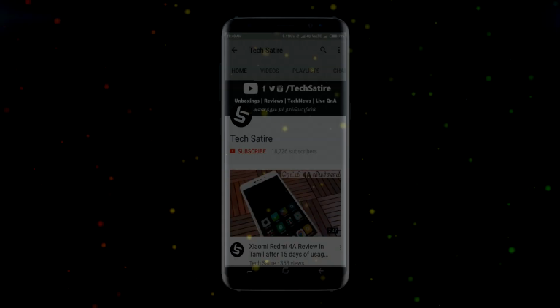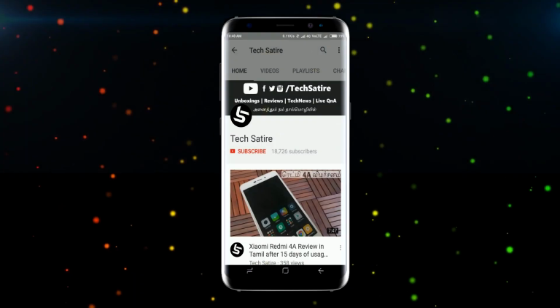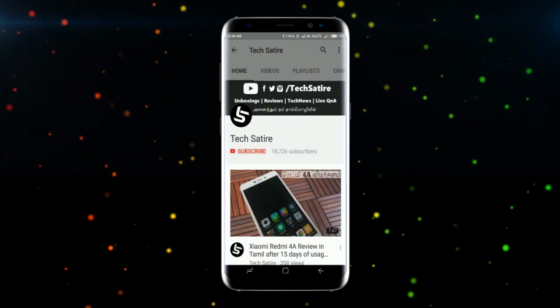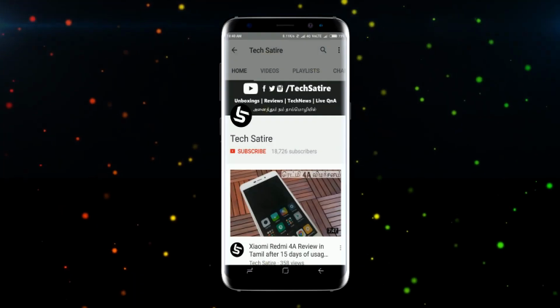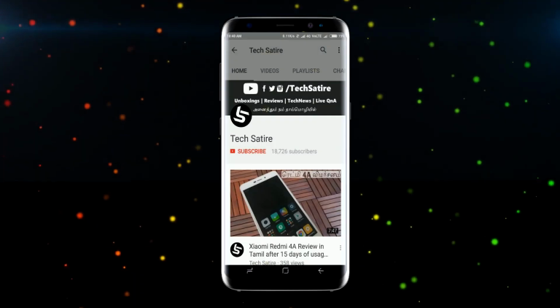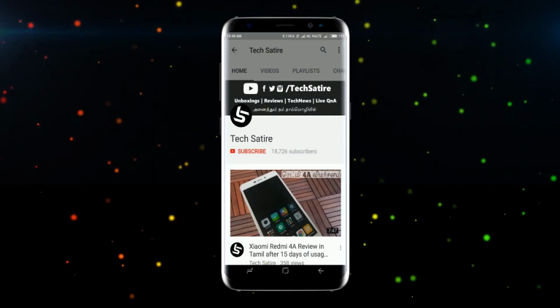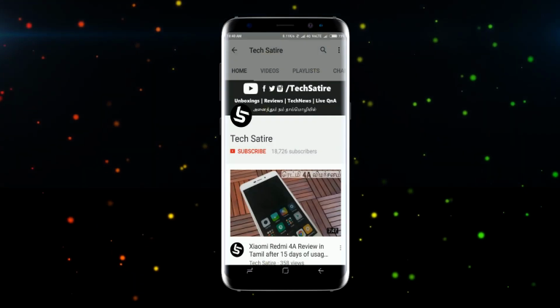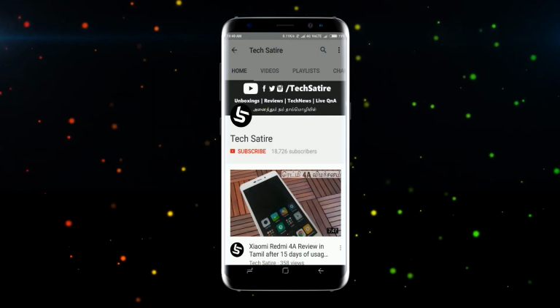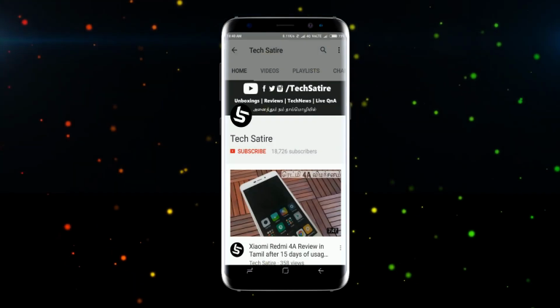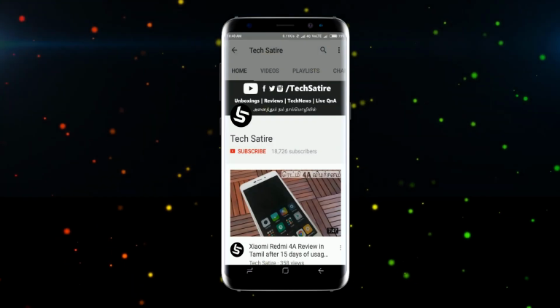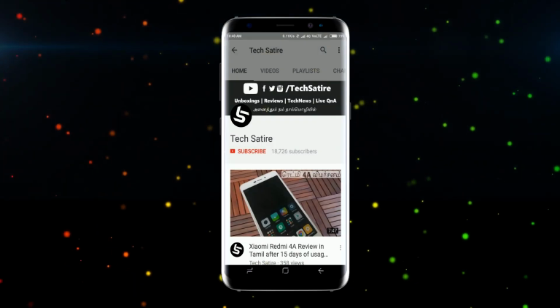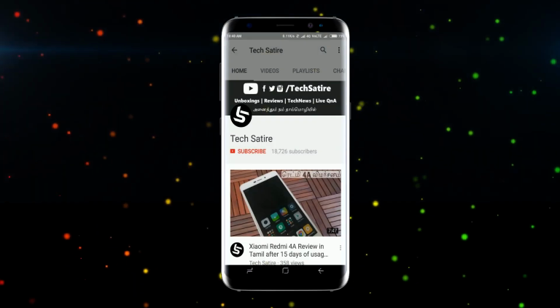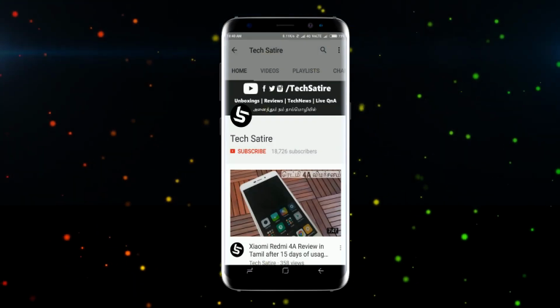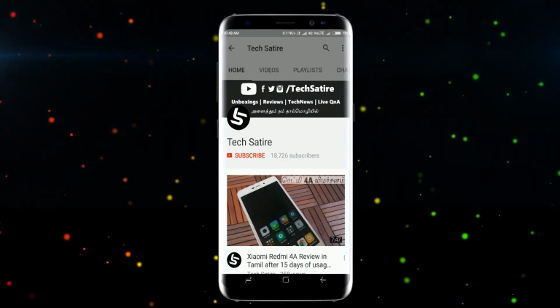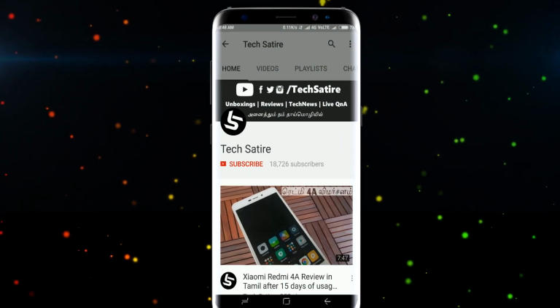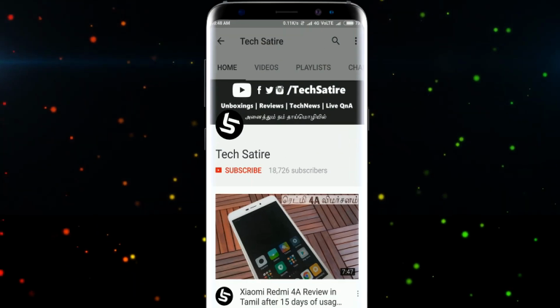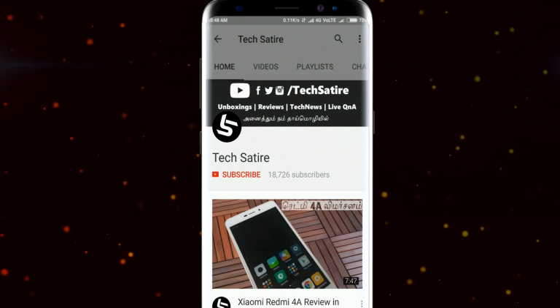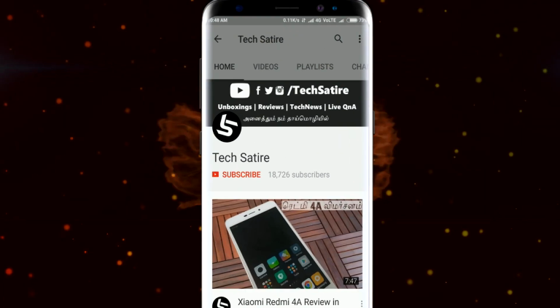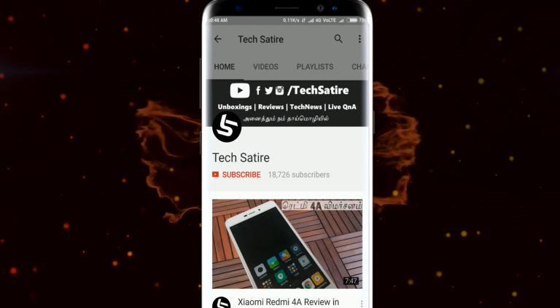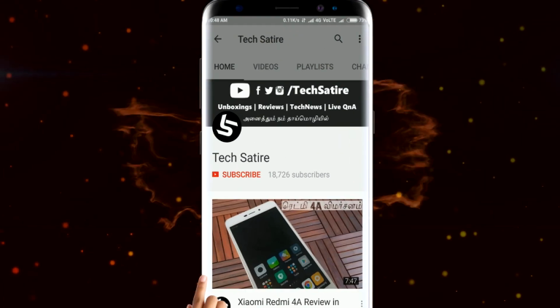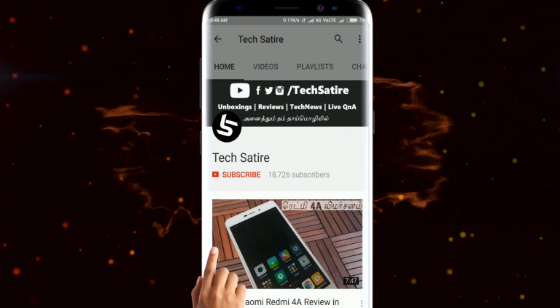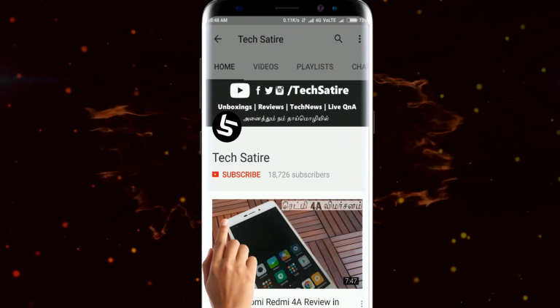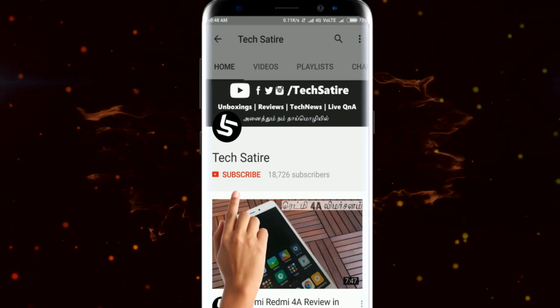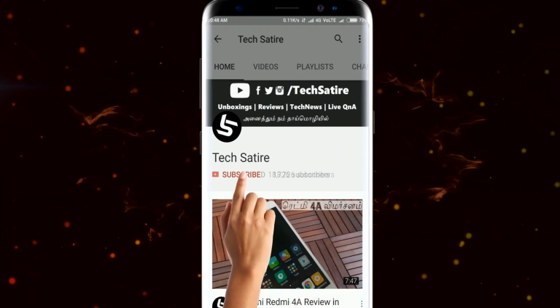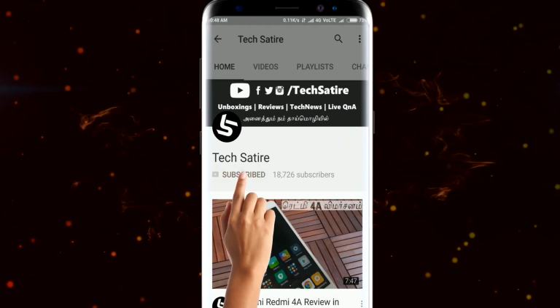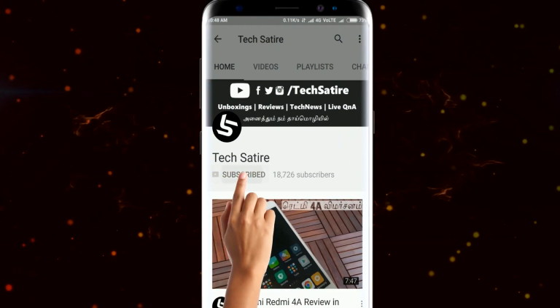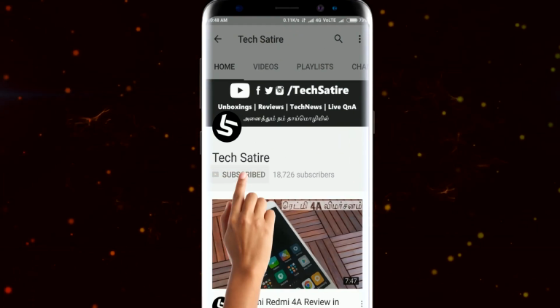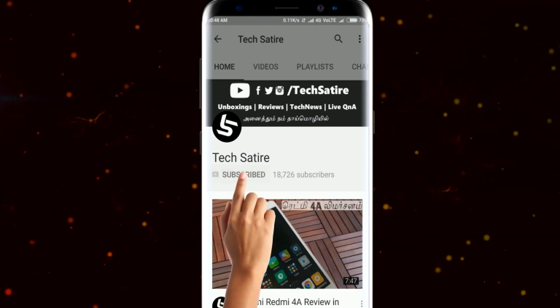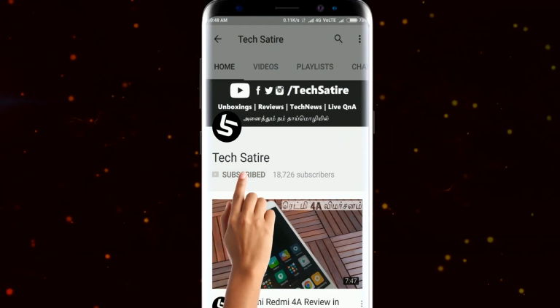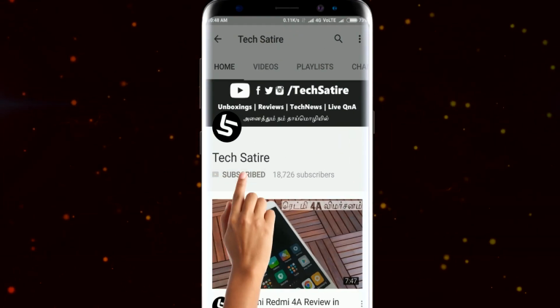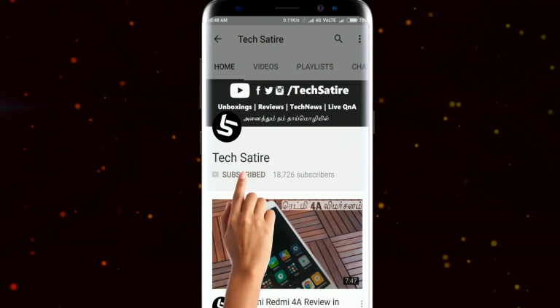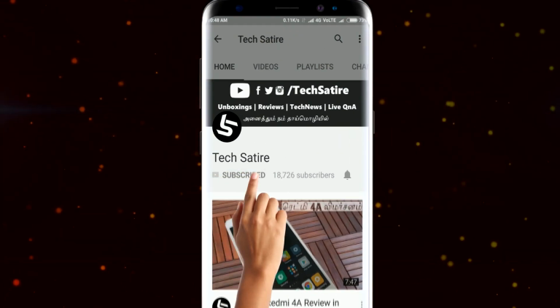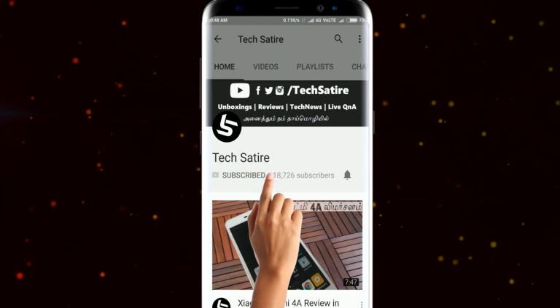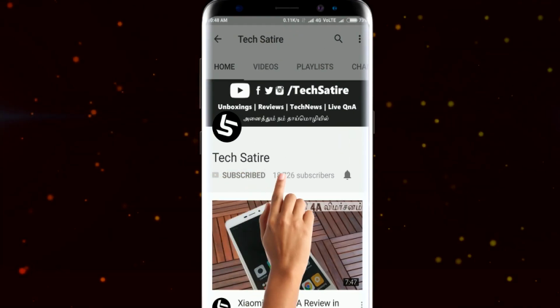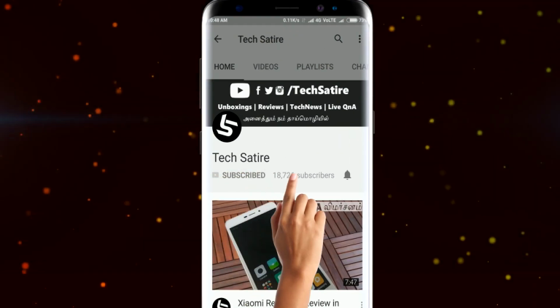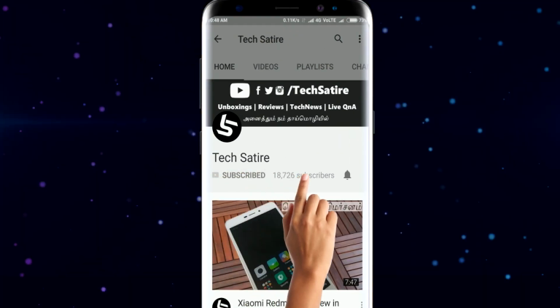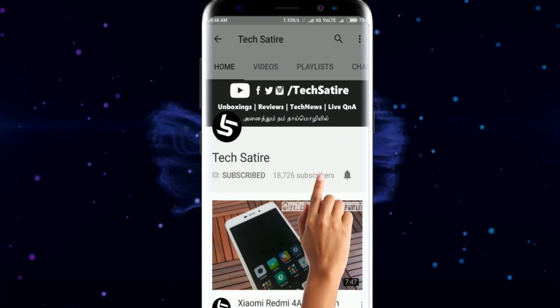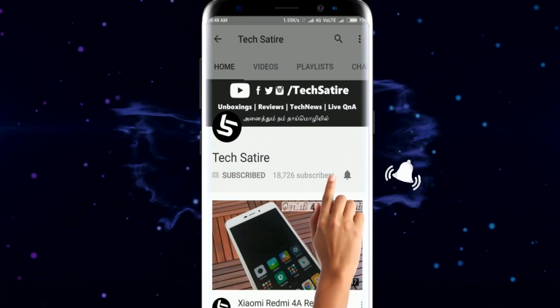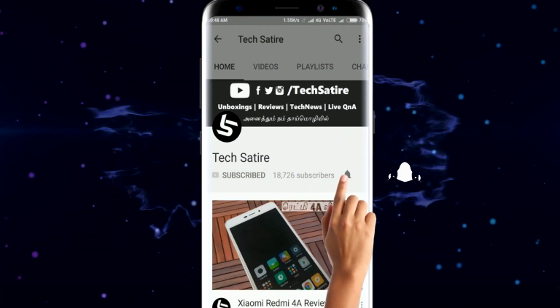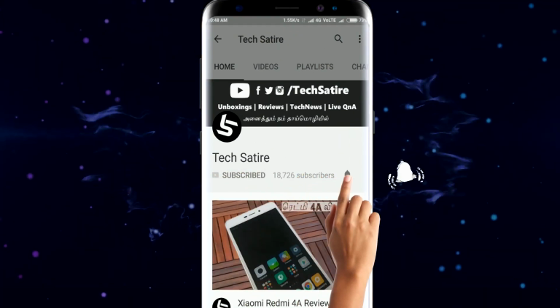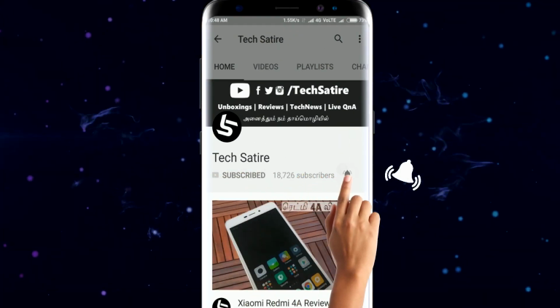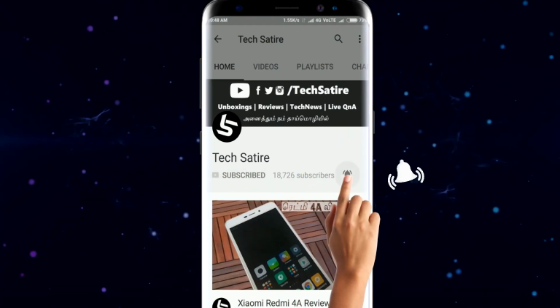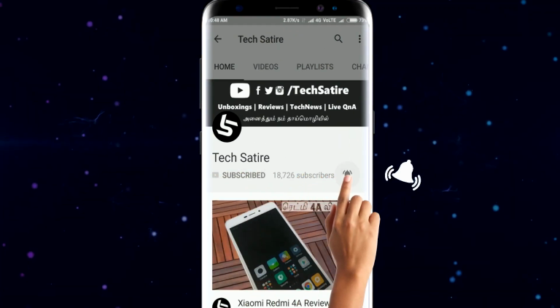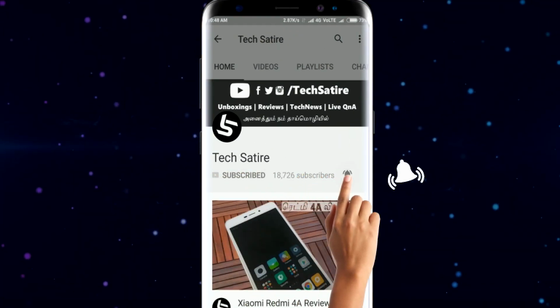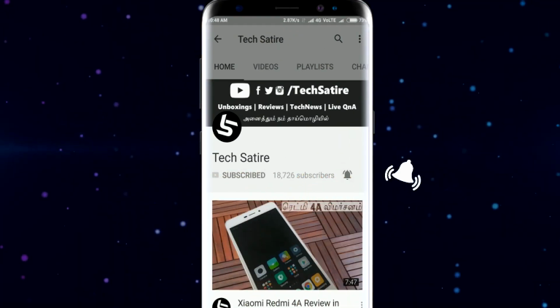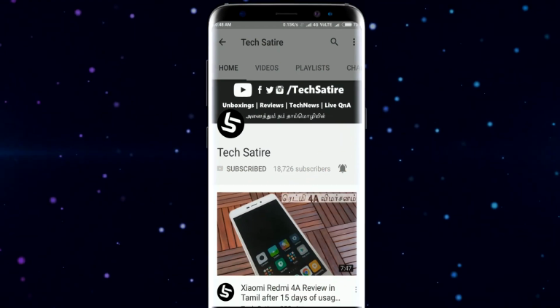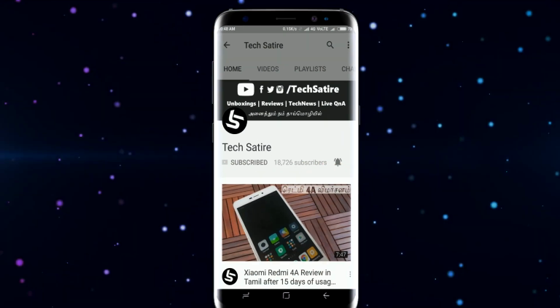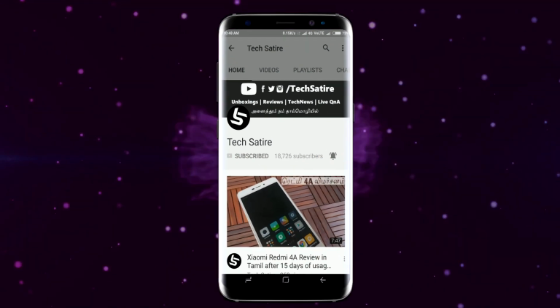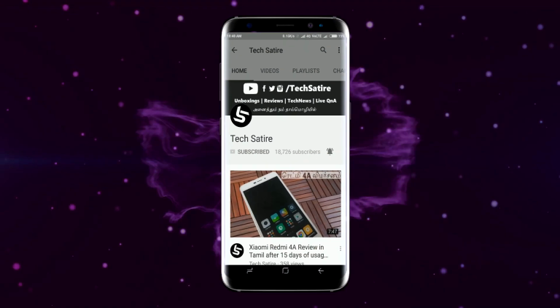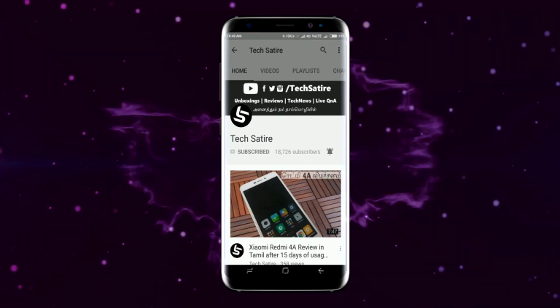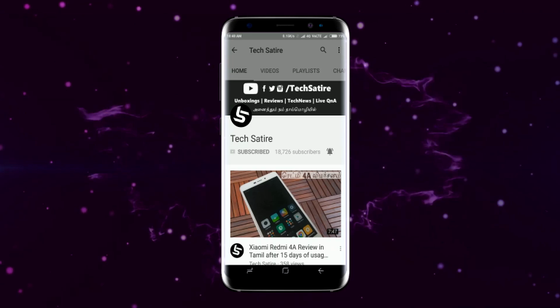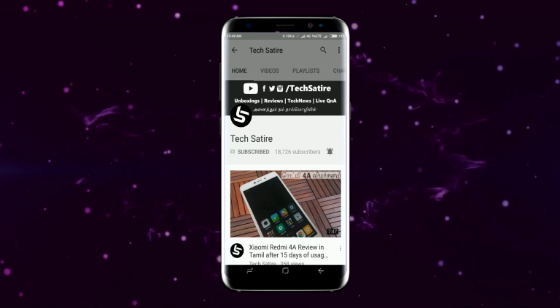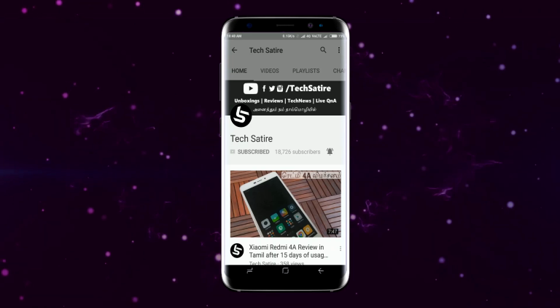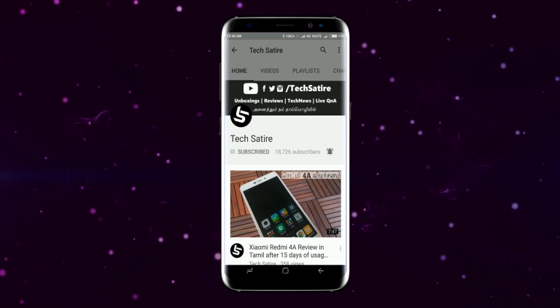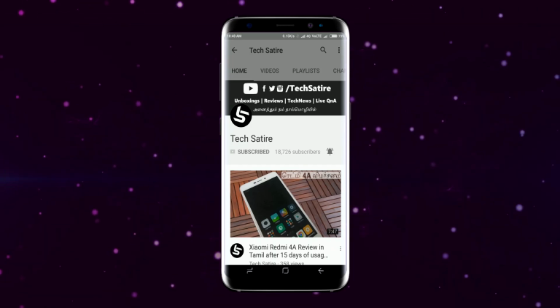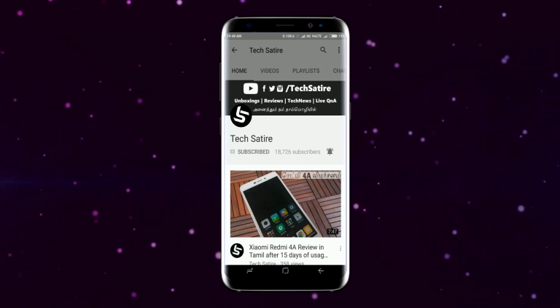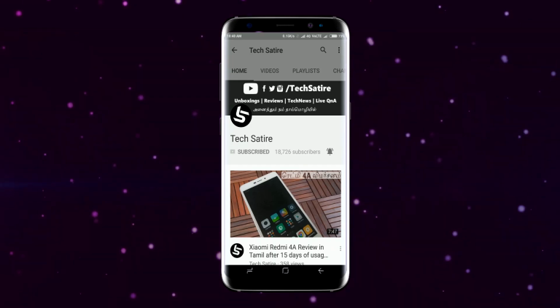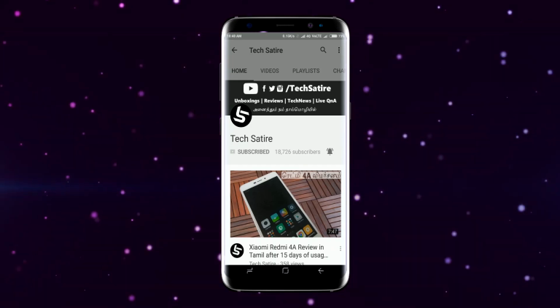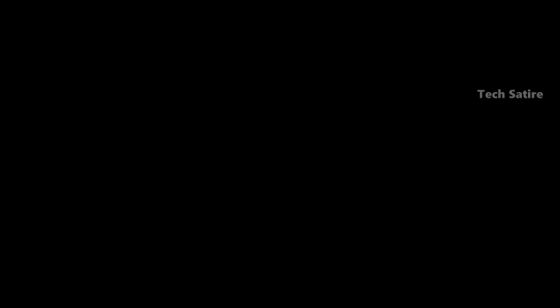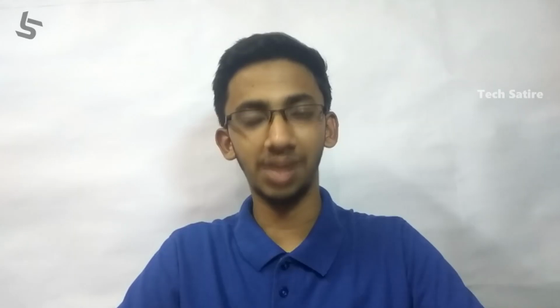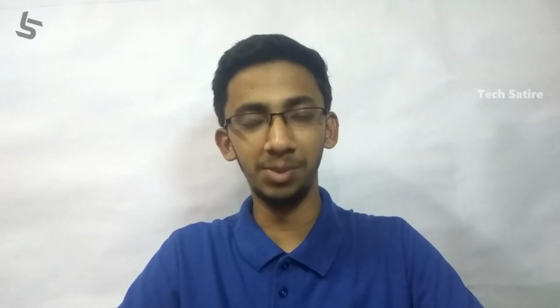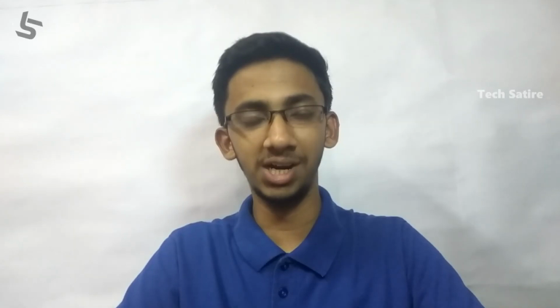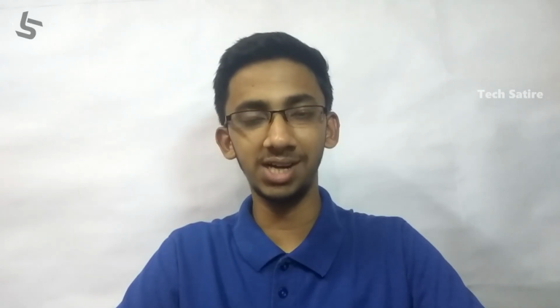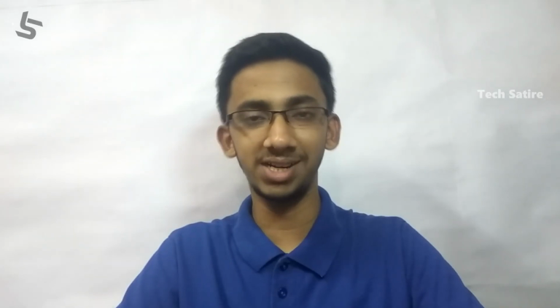Subscribe to our channel. Hello everyone.